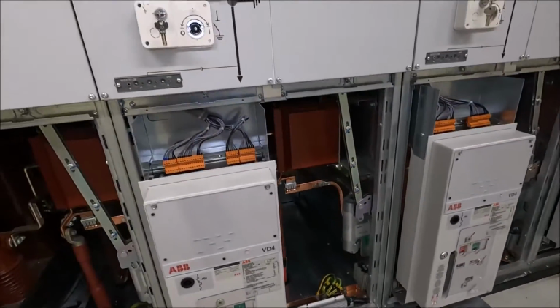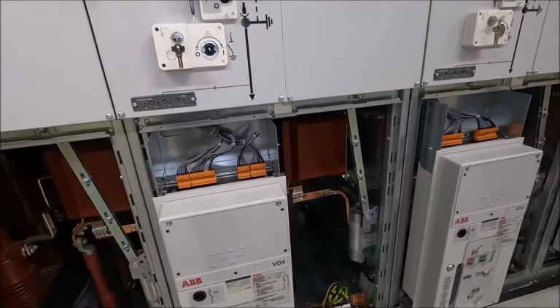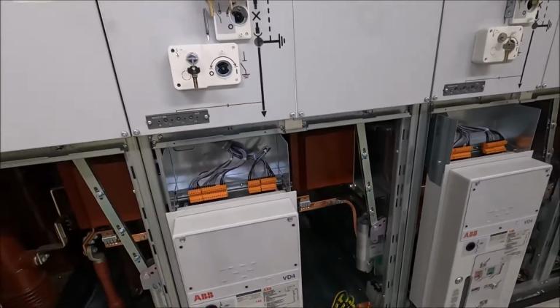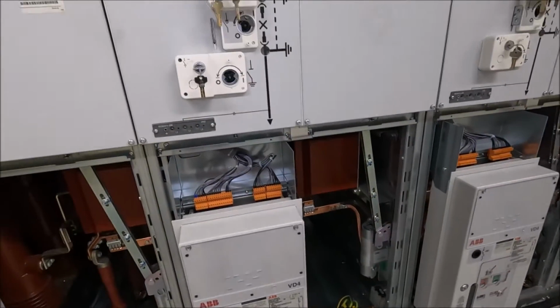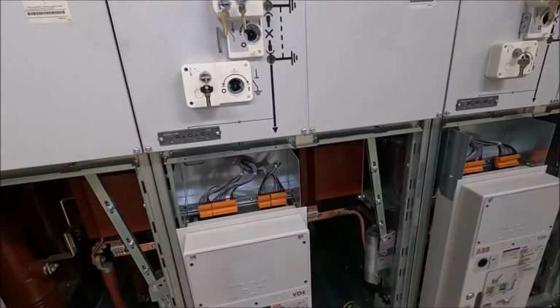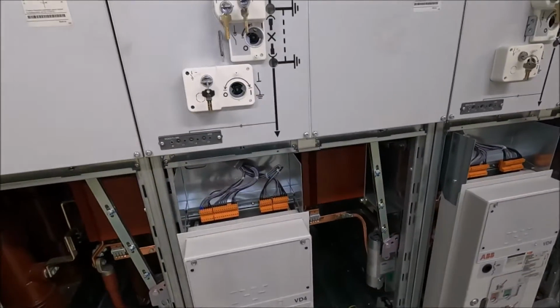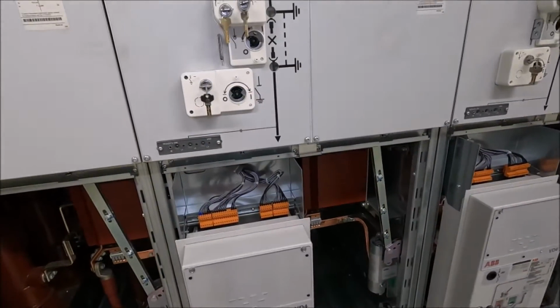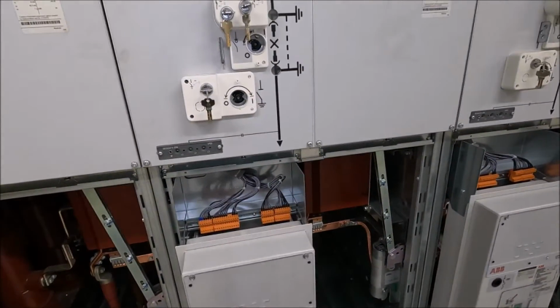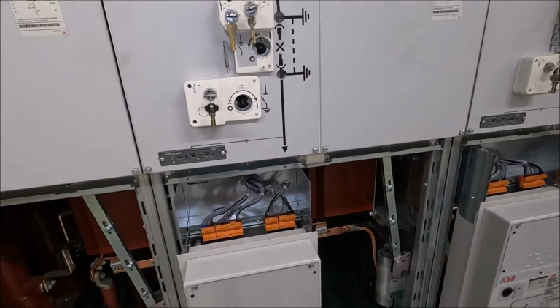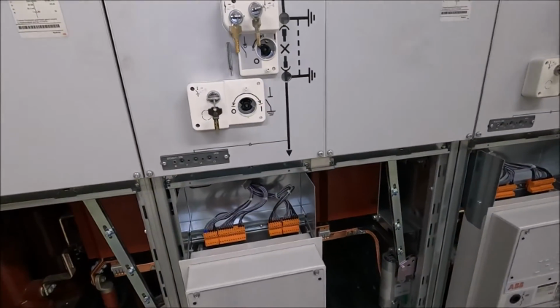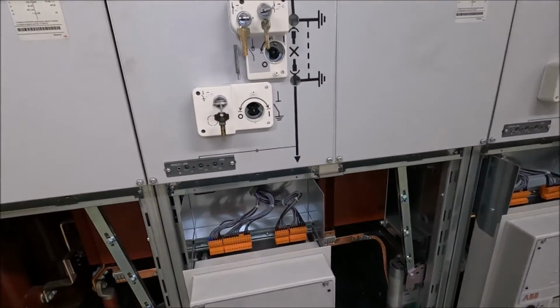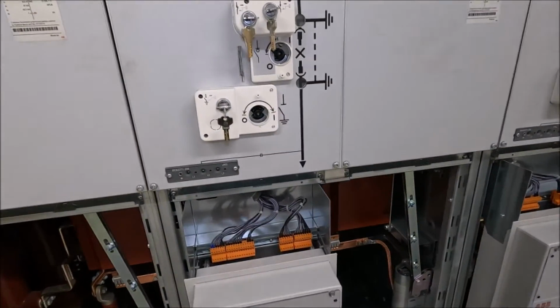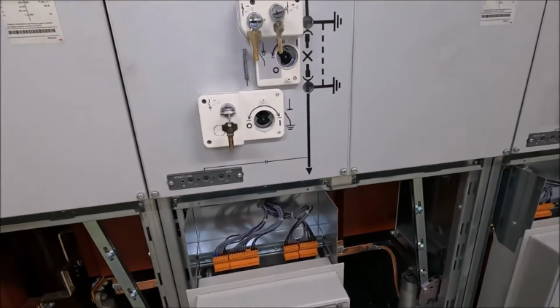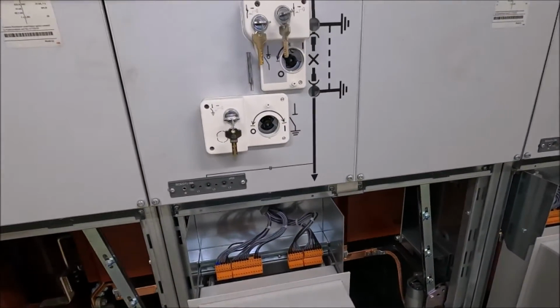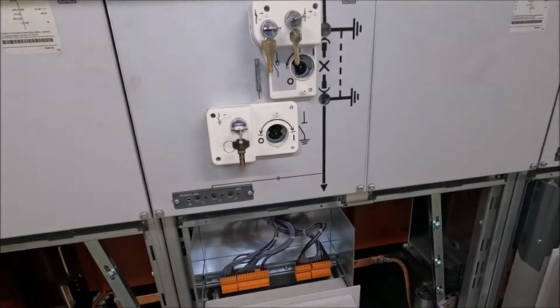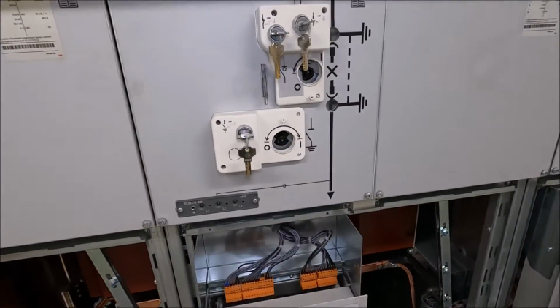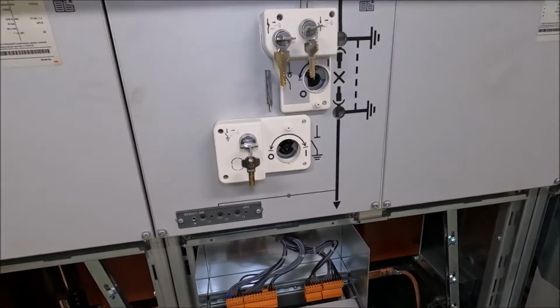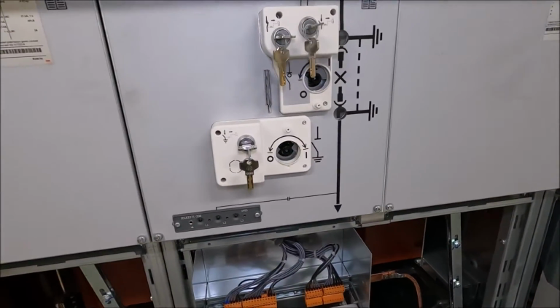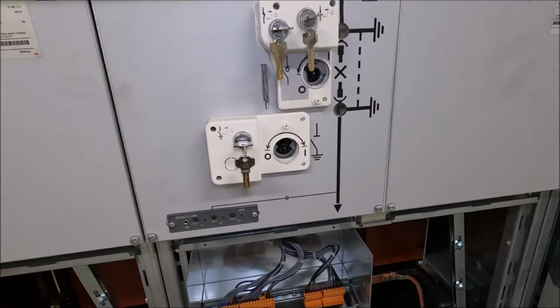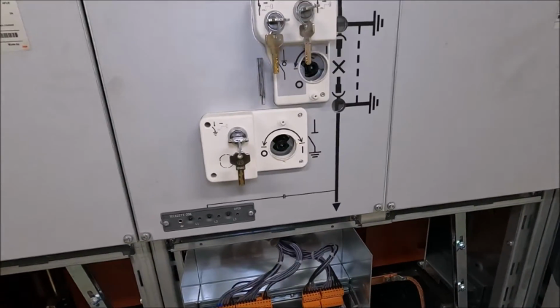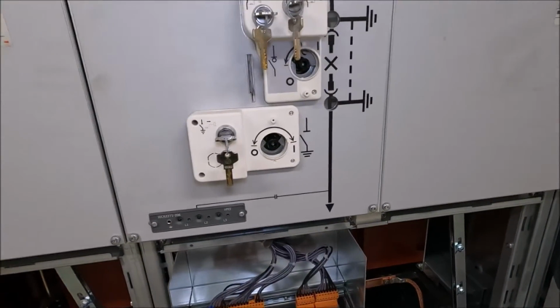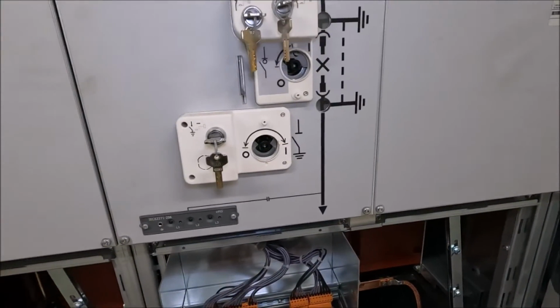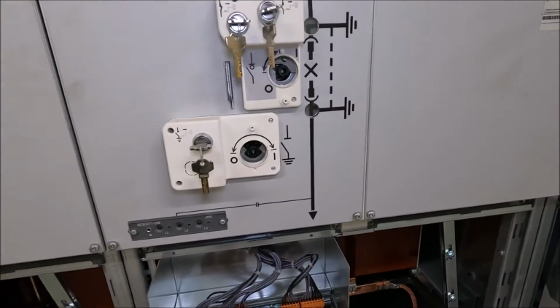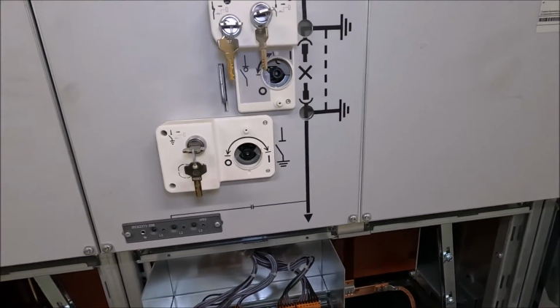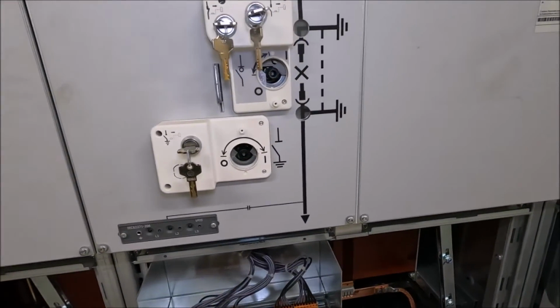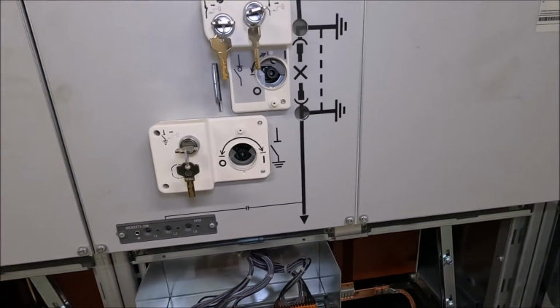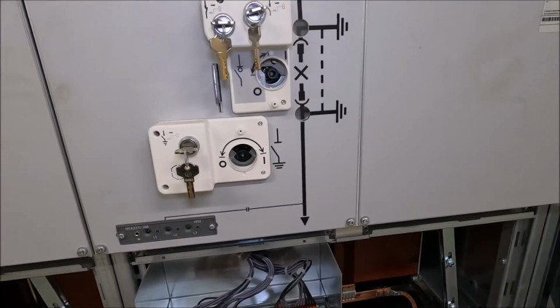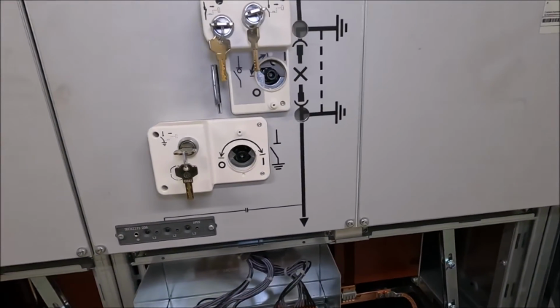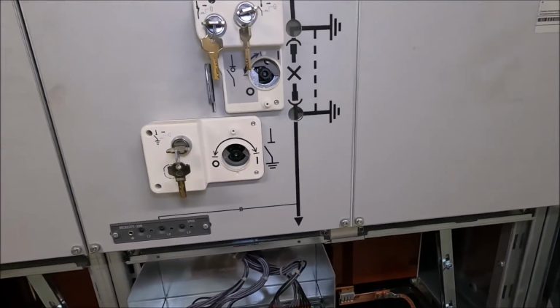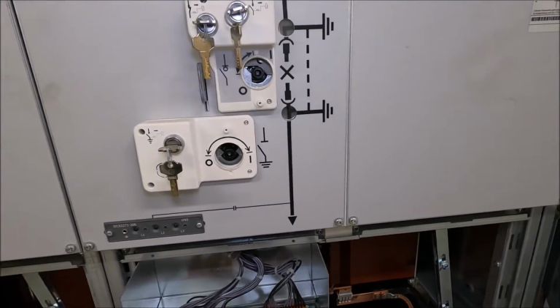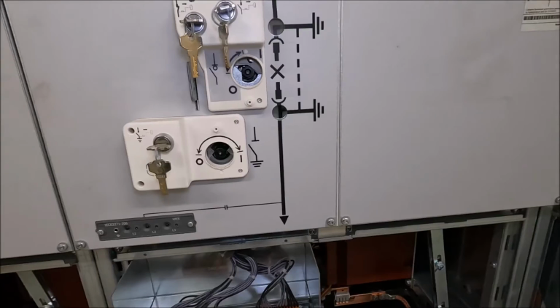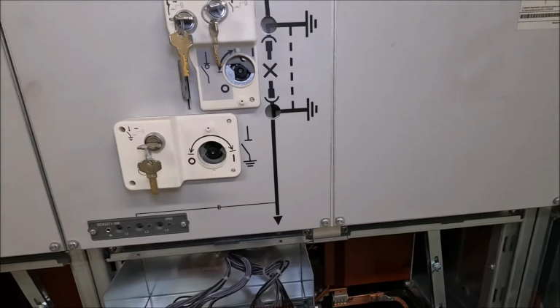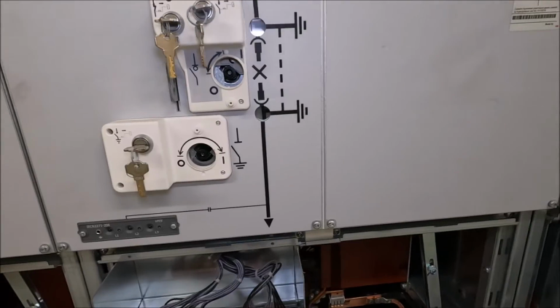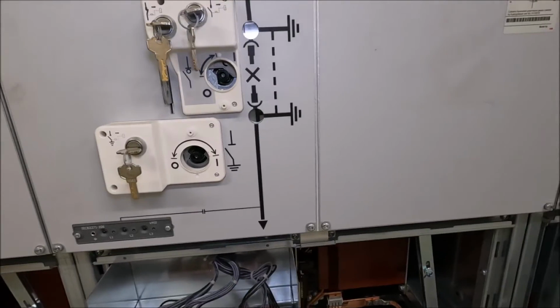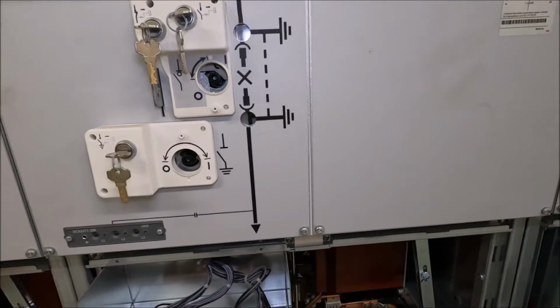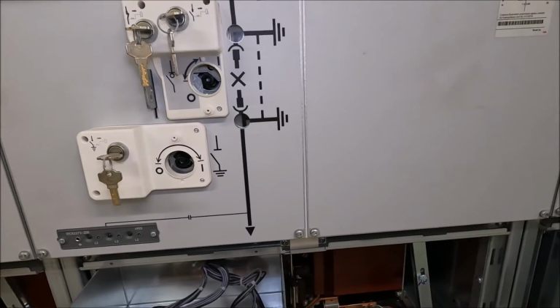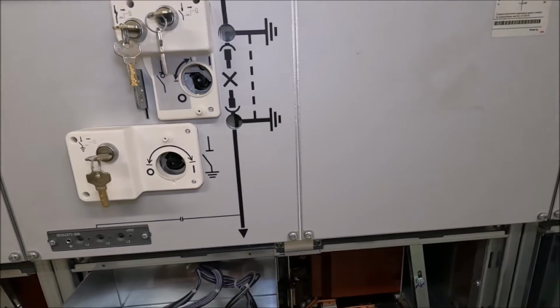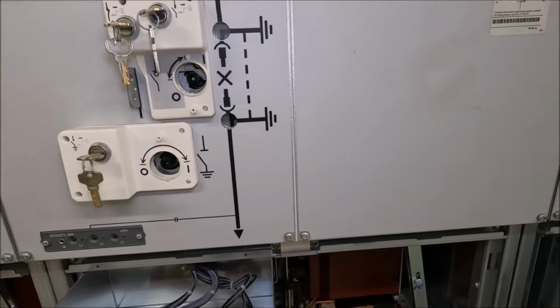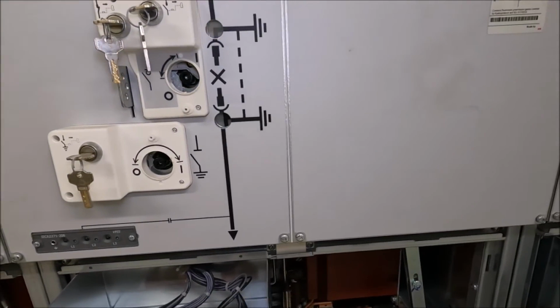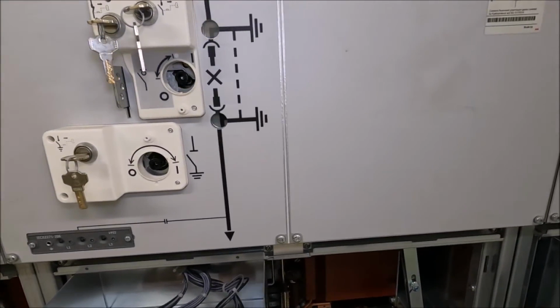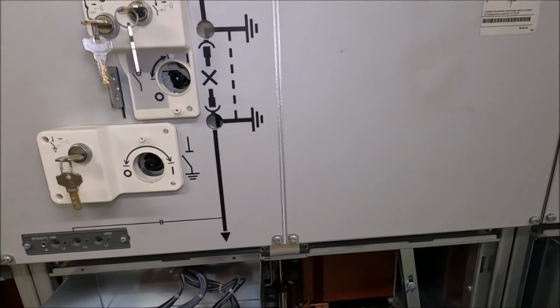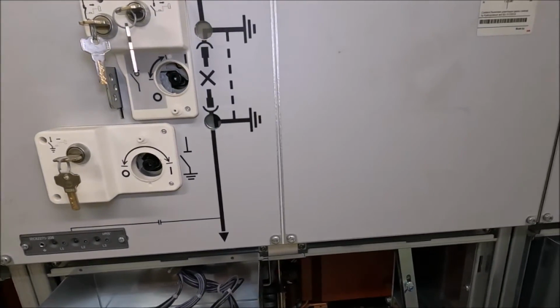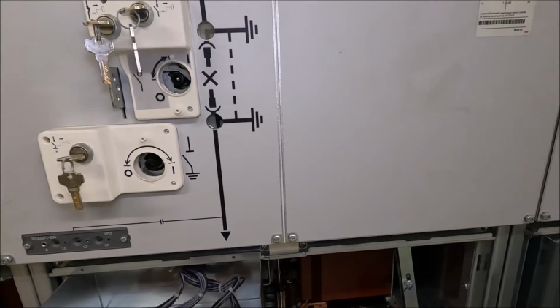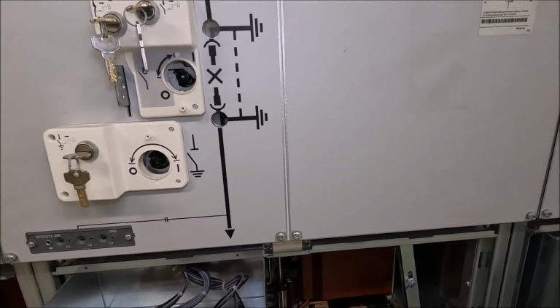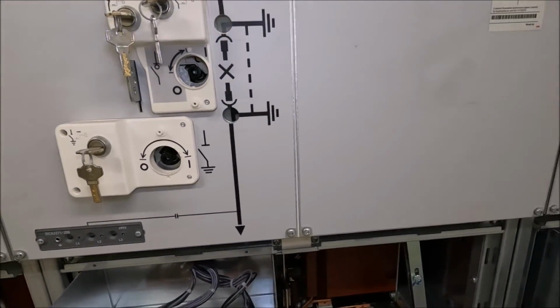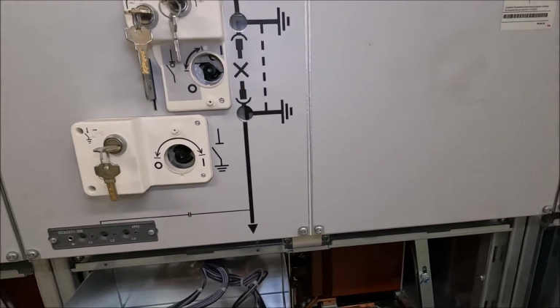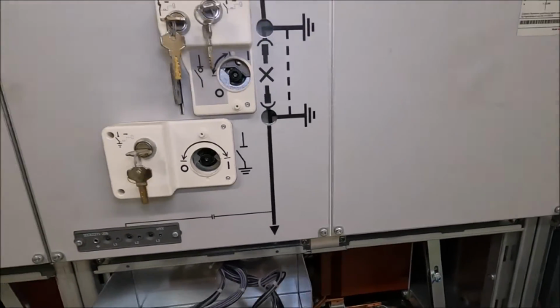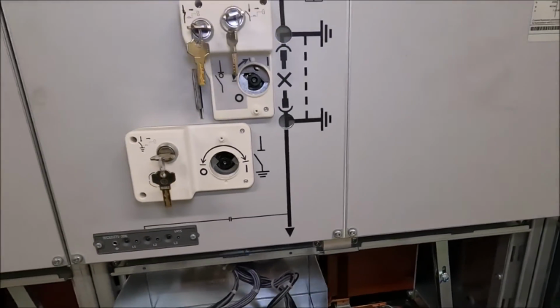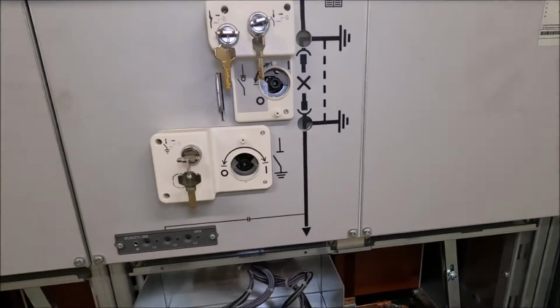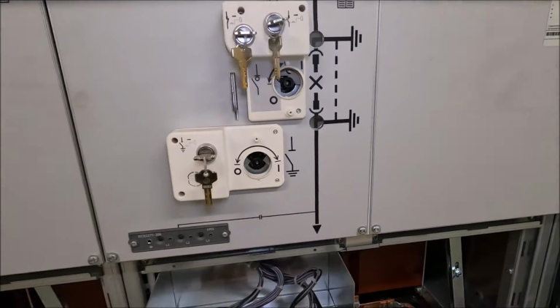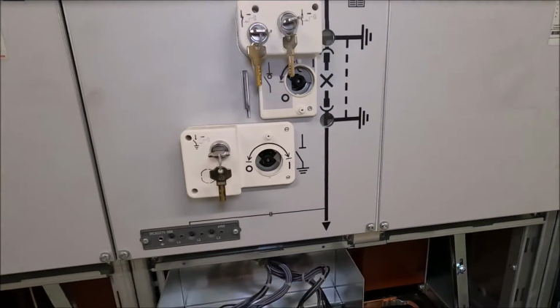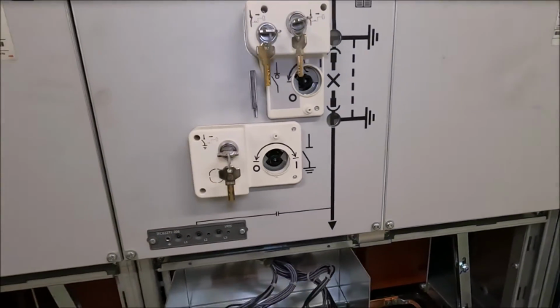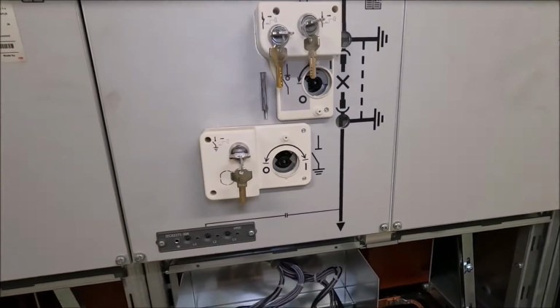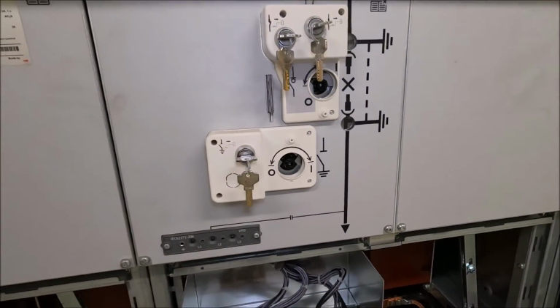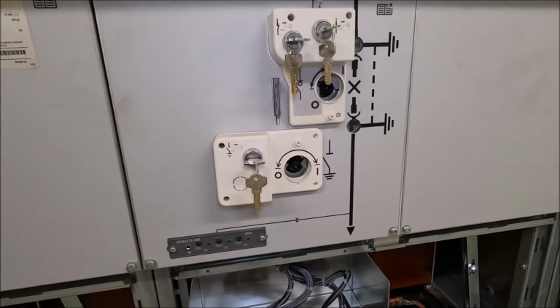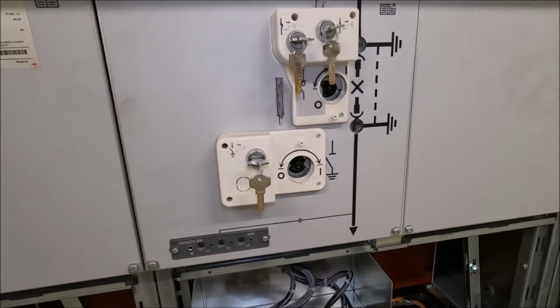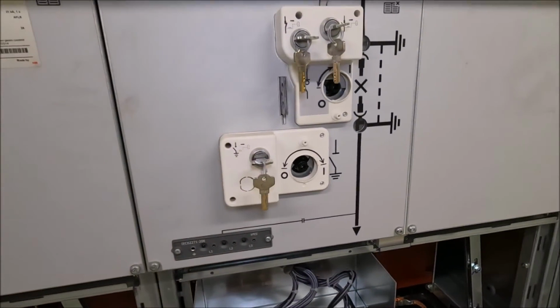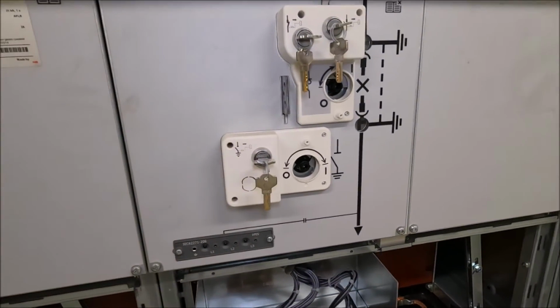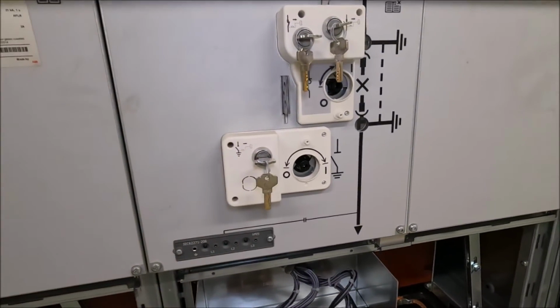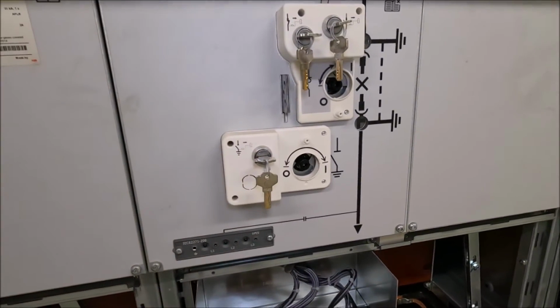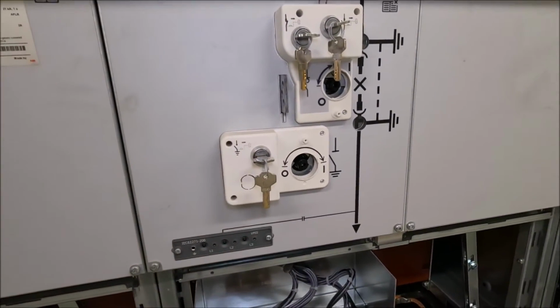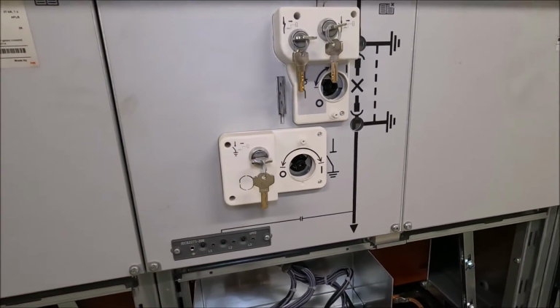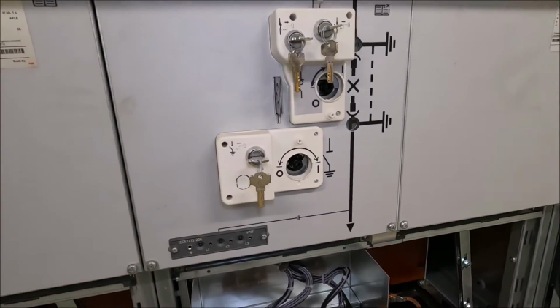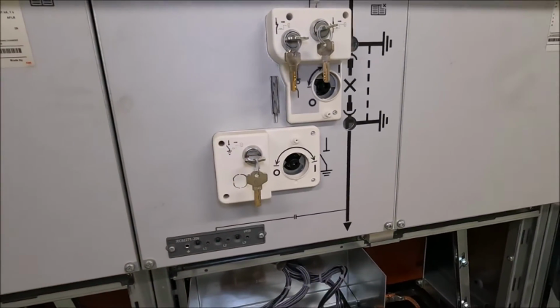Moving up, we actually have our interlocking key set up there. That's set up to make sure you can't put live to earth.